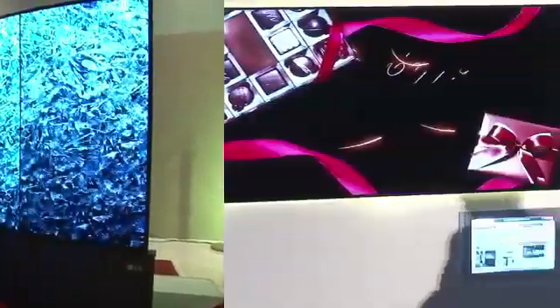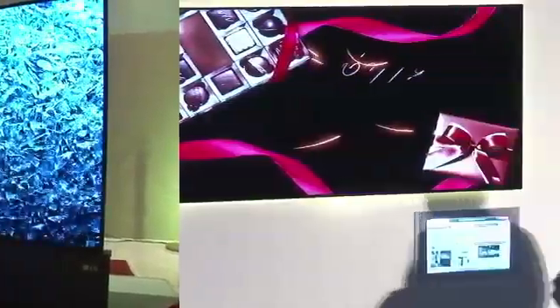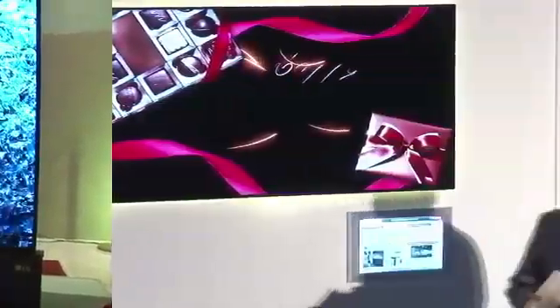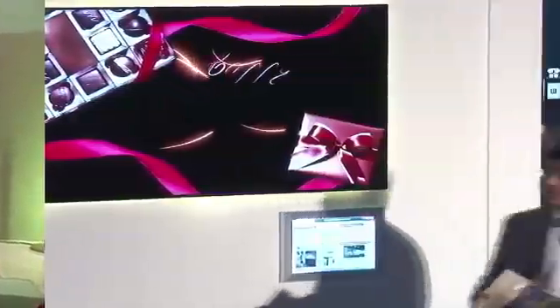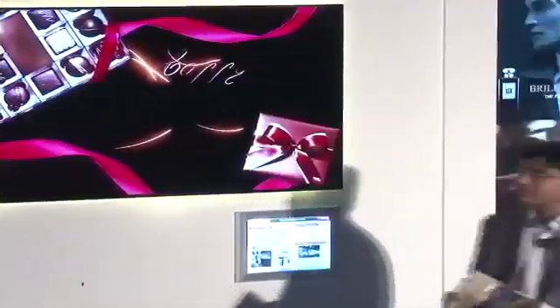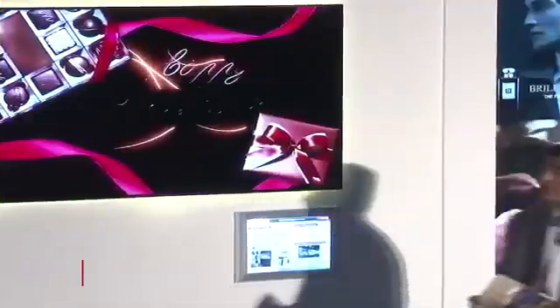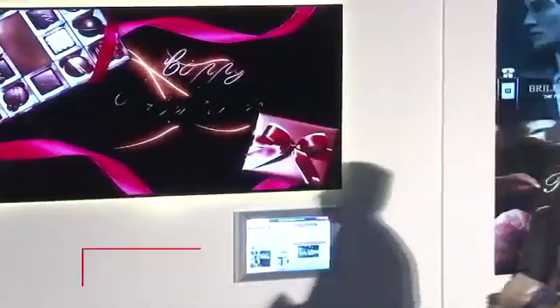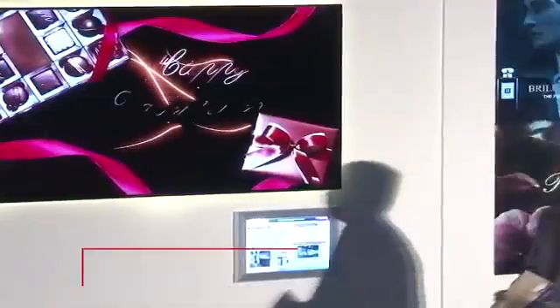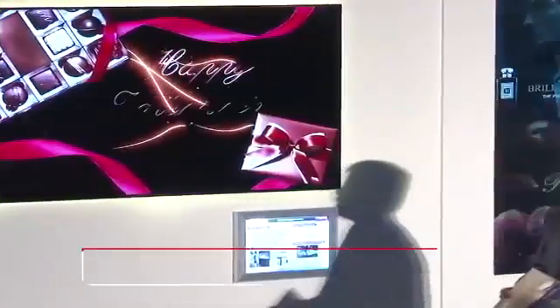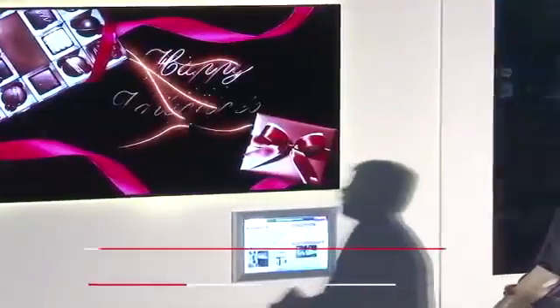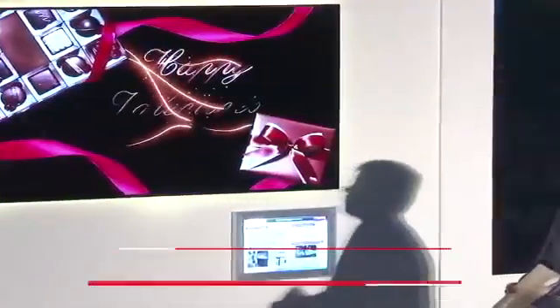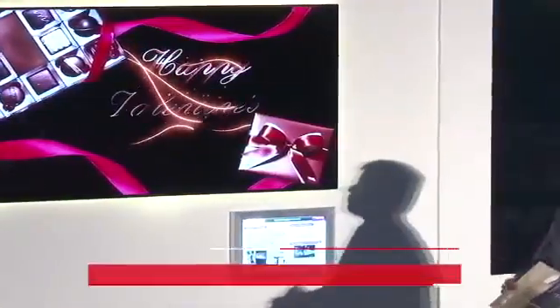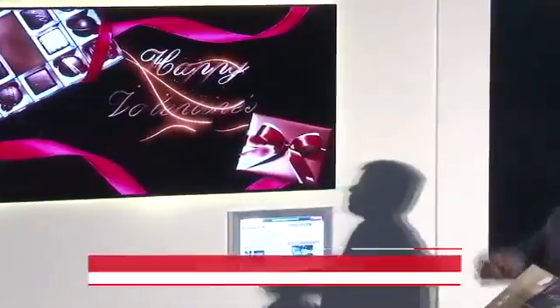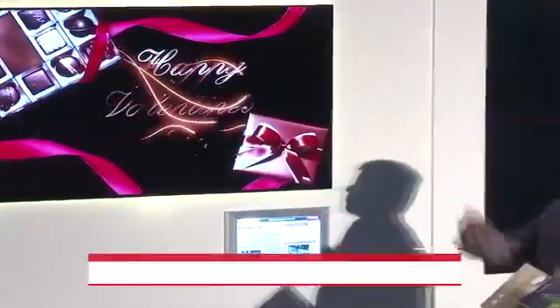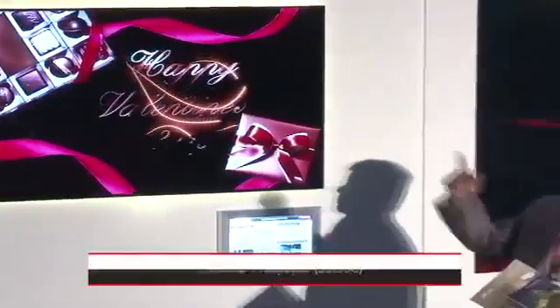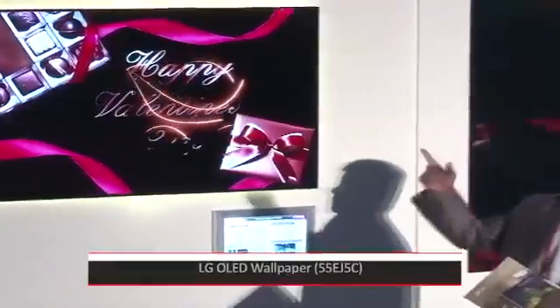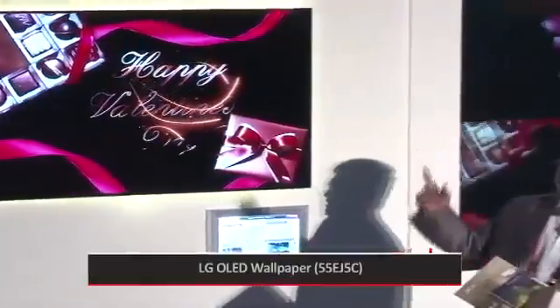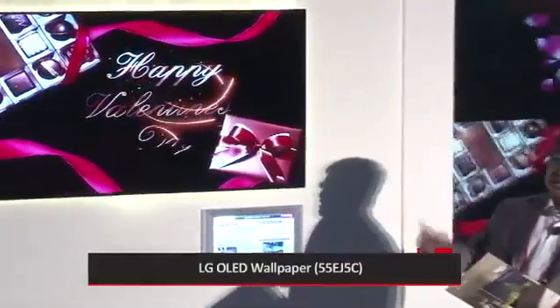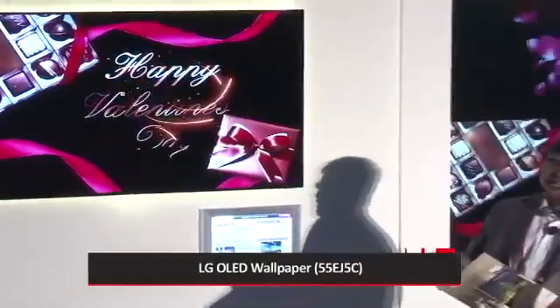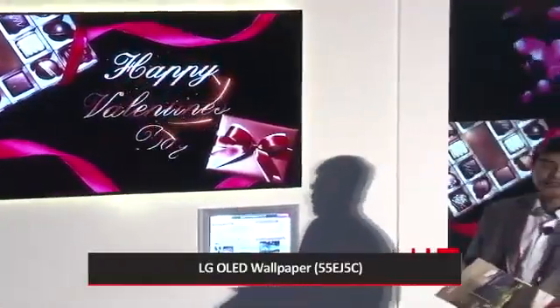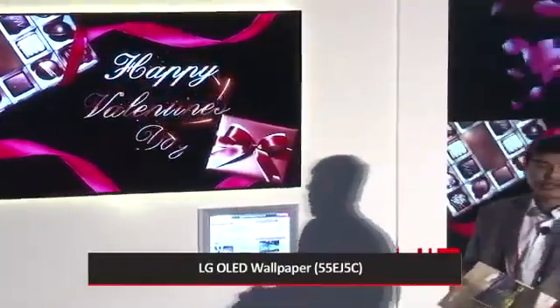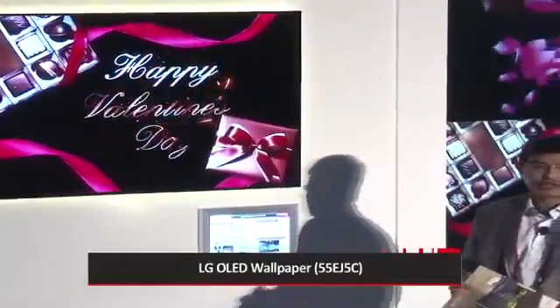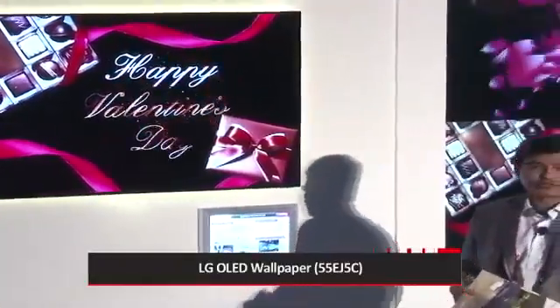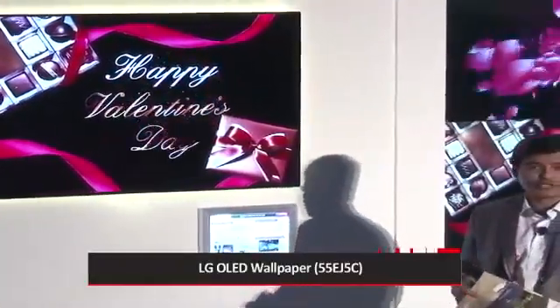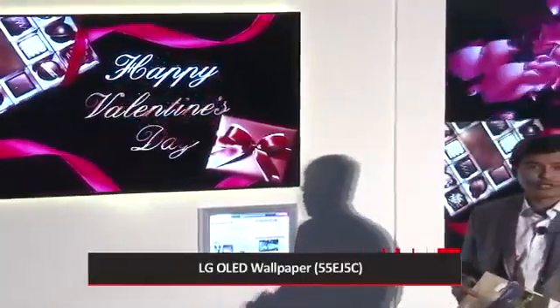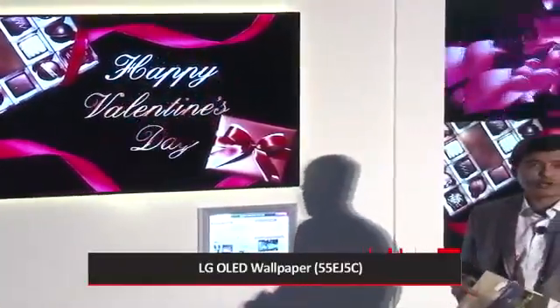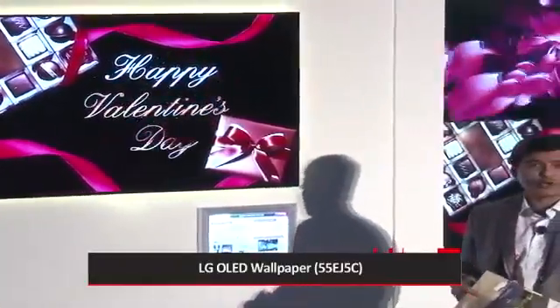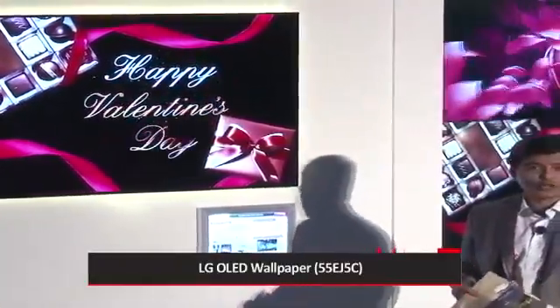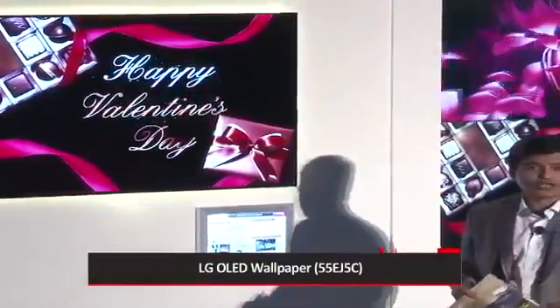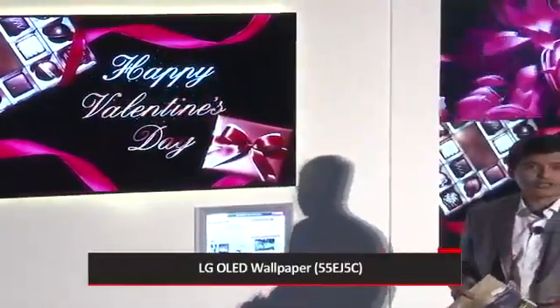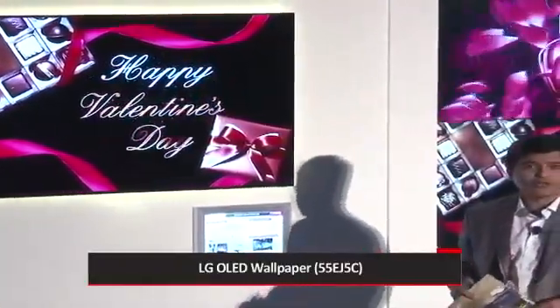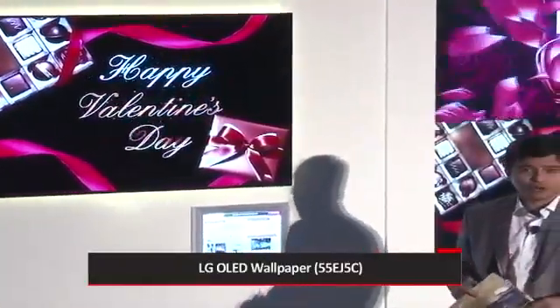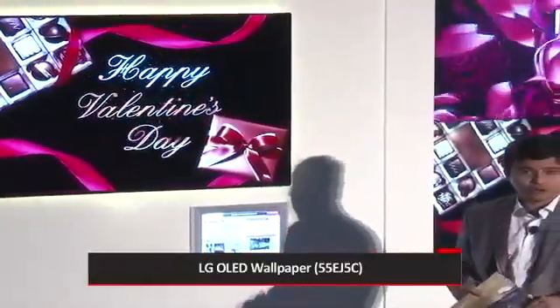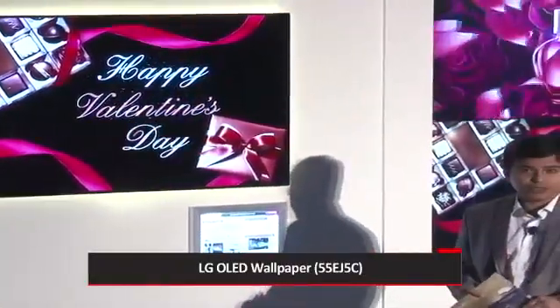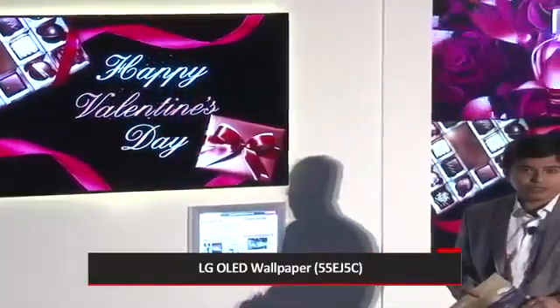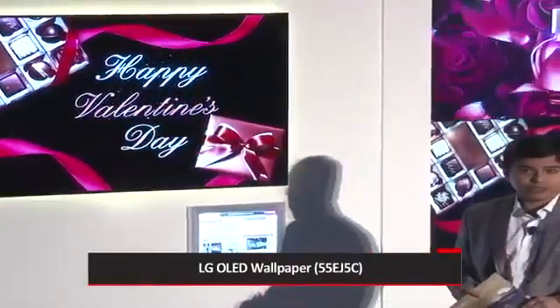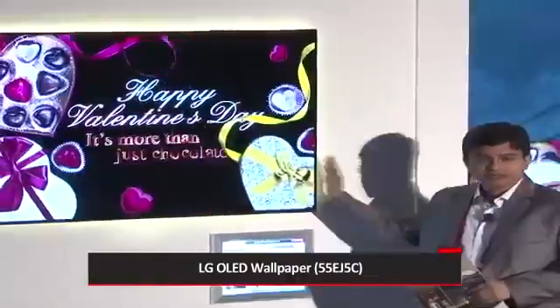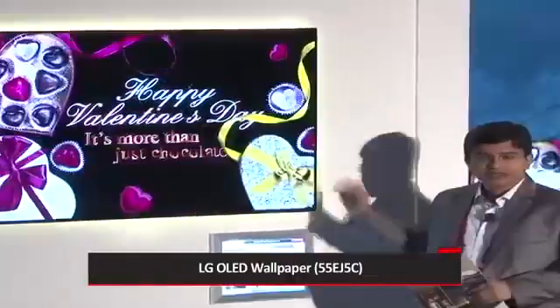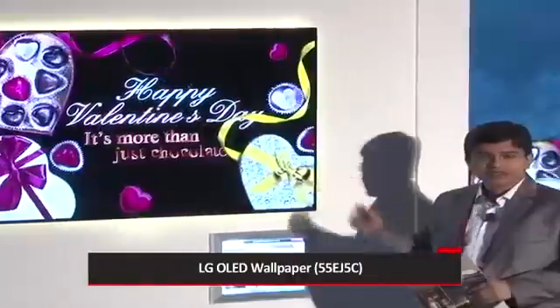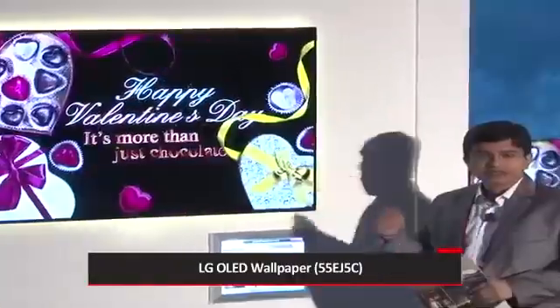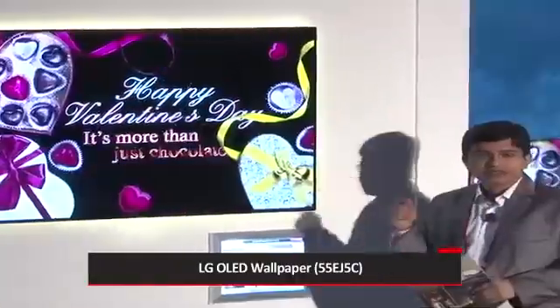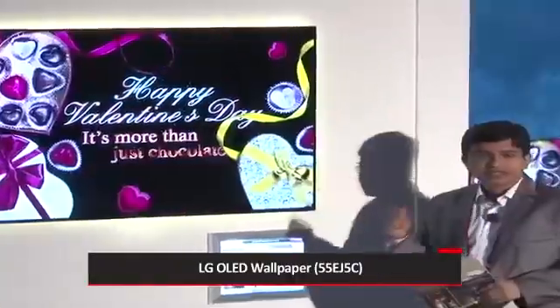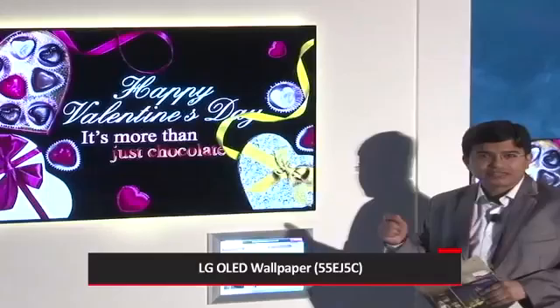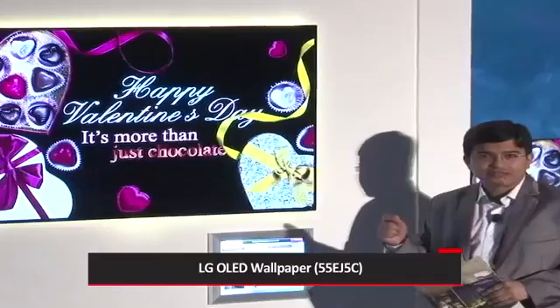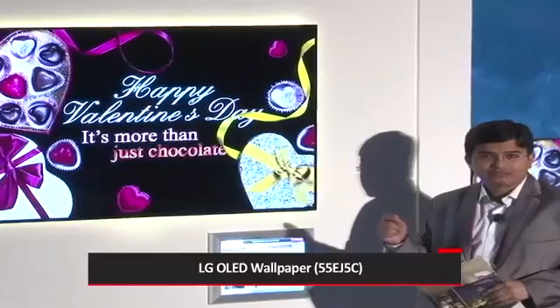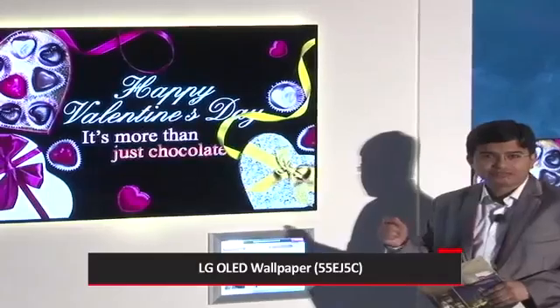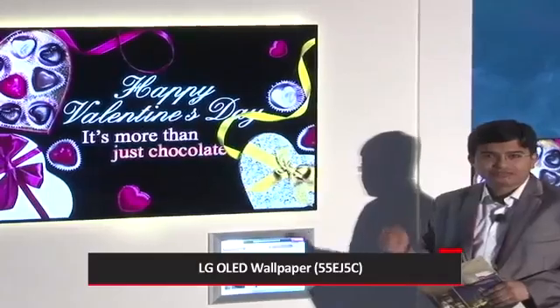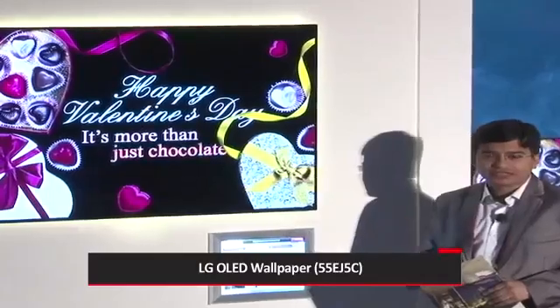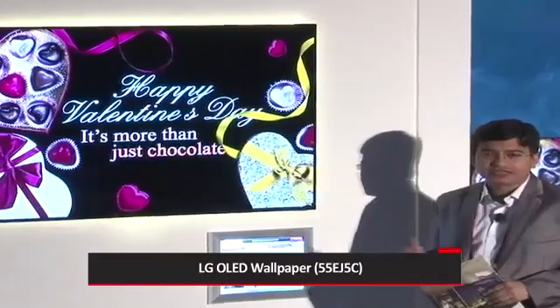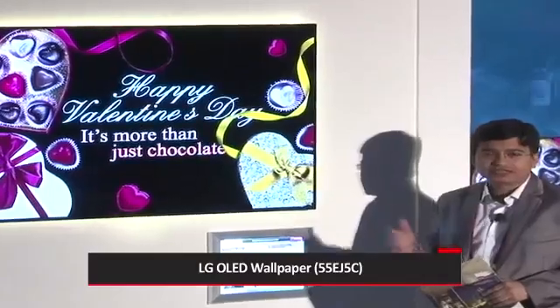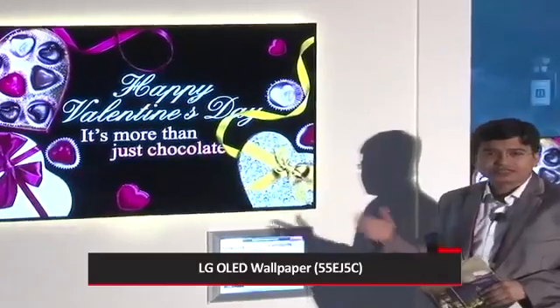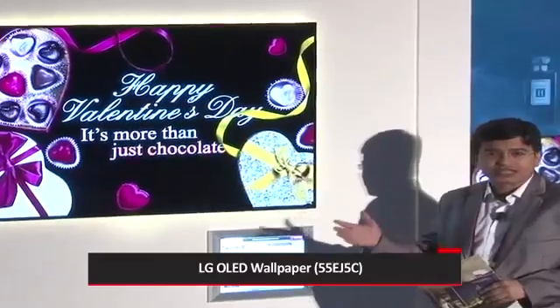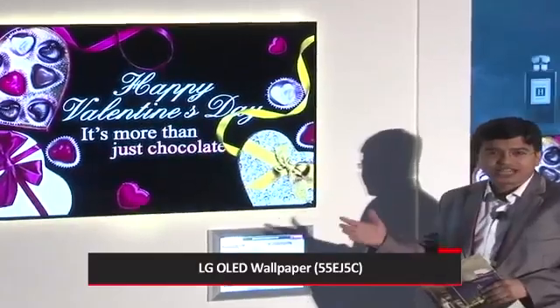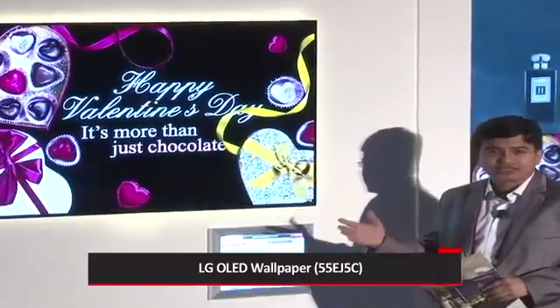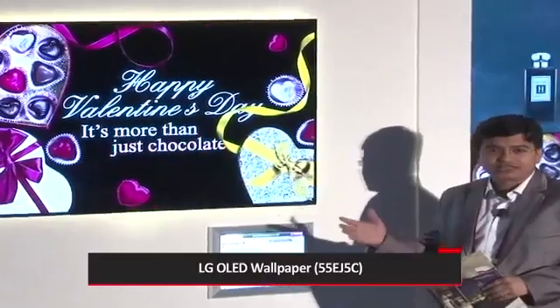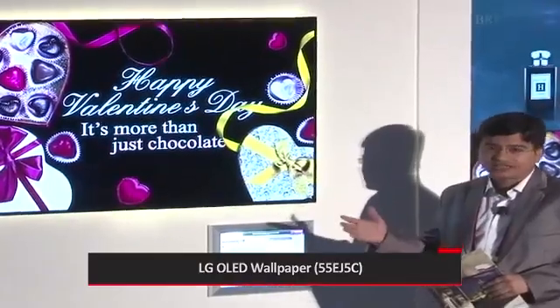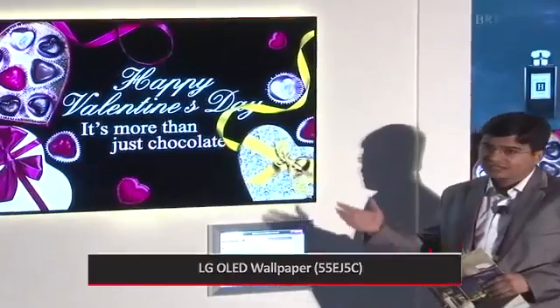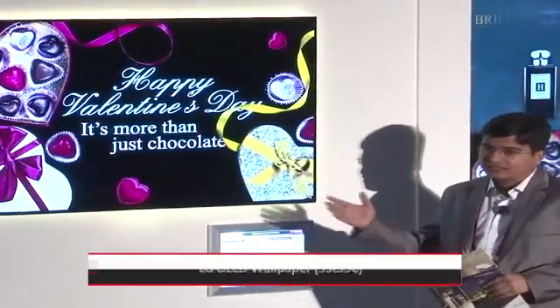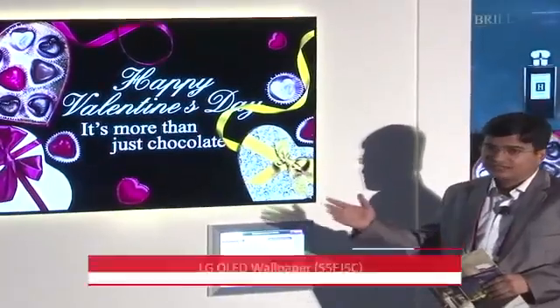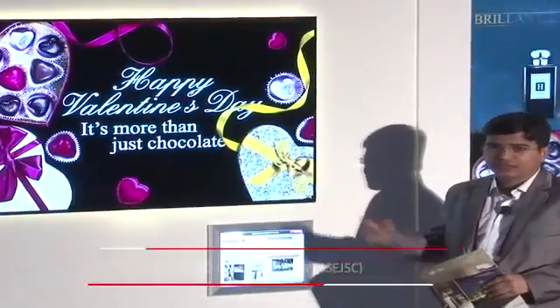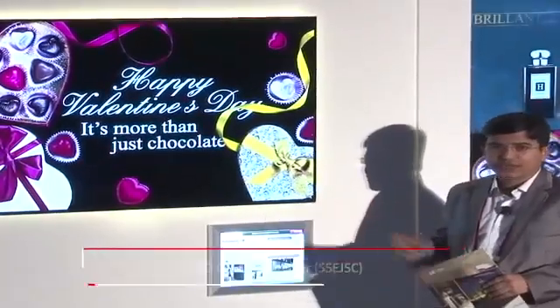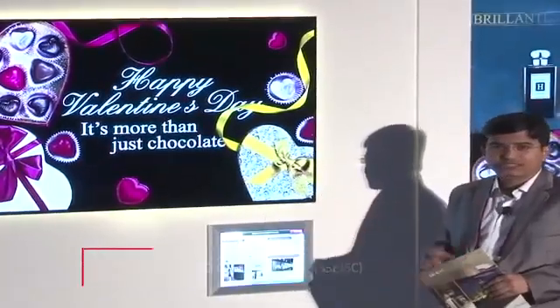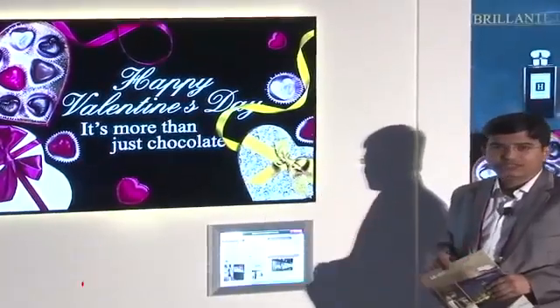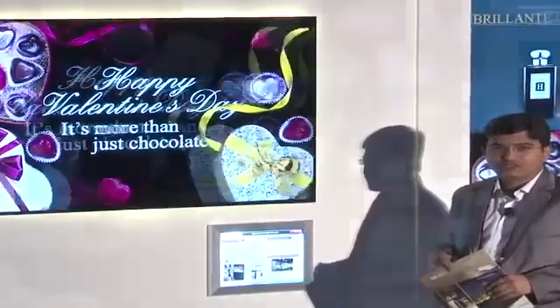As you can see, we are standing in front of the OLED wallpaper. It's slim, it's light, it's sleek.